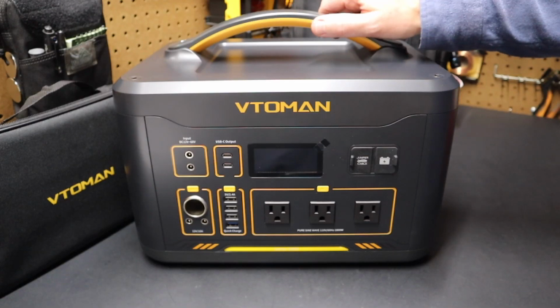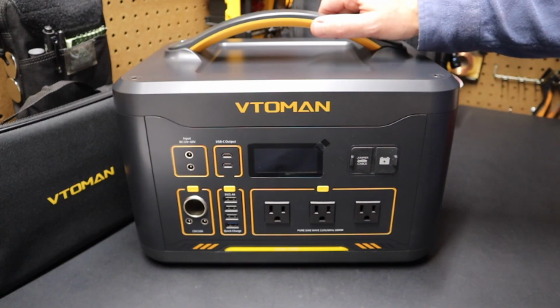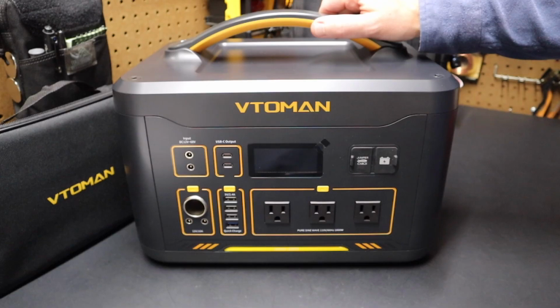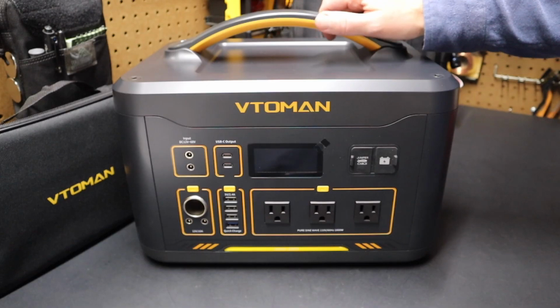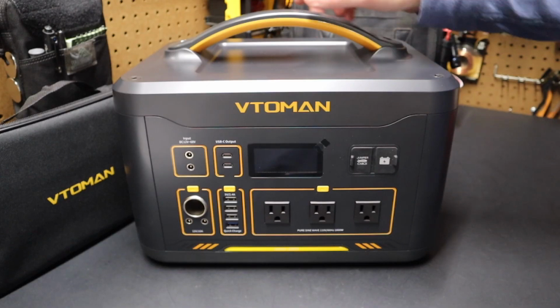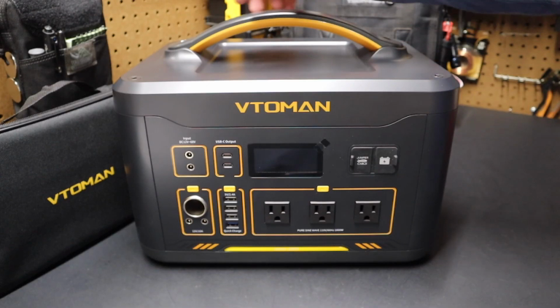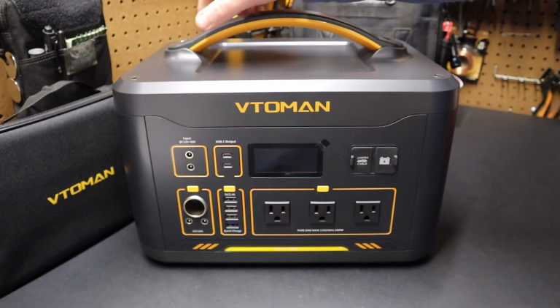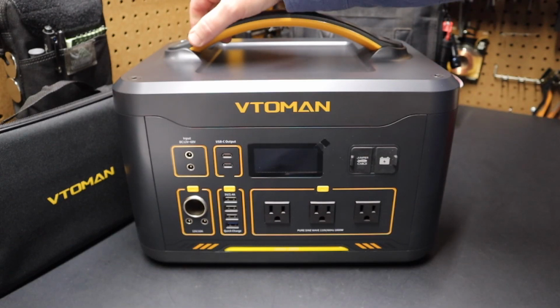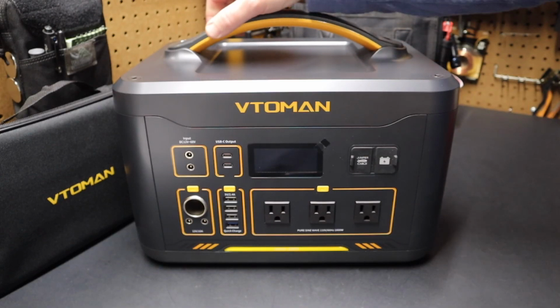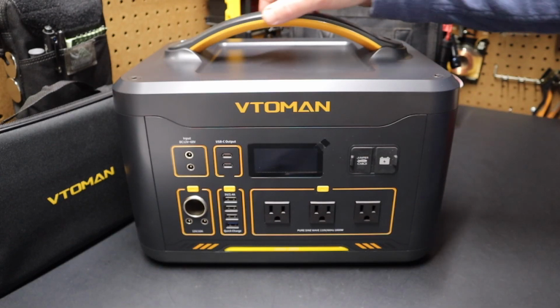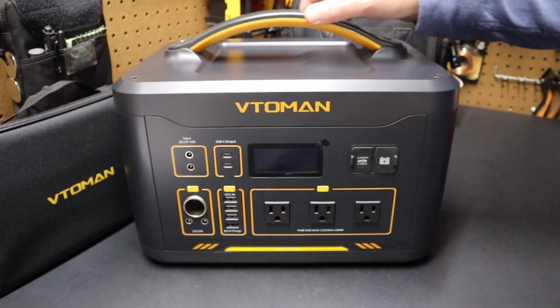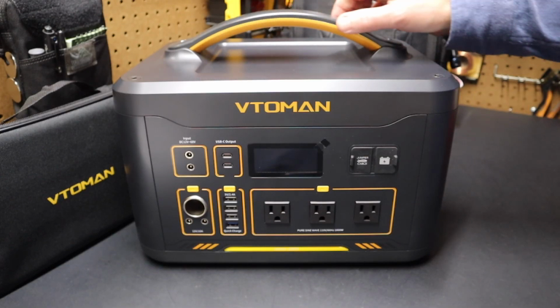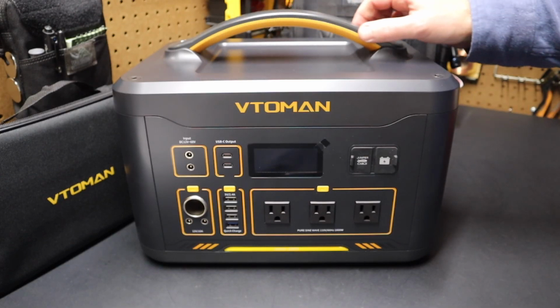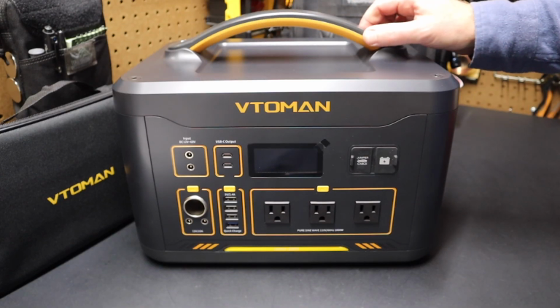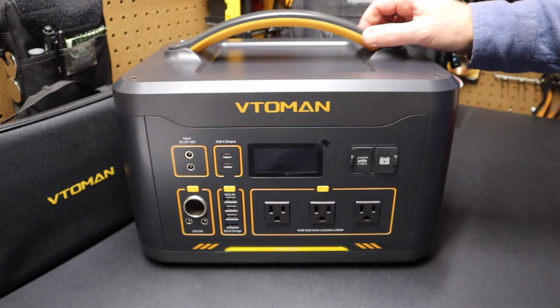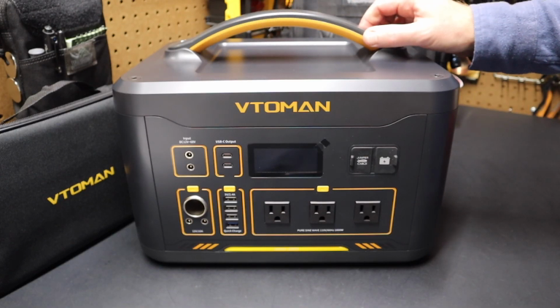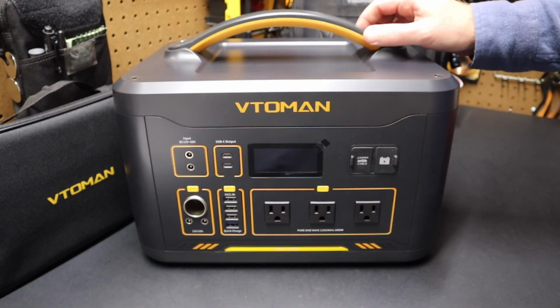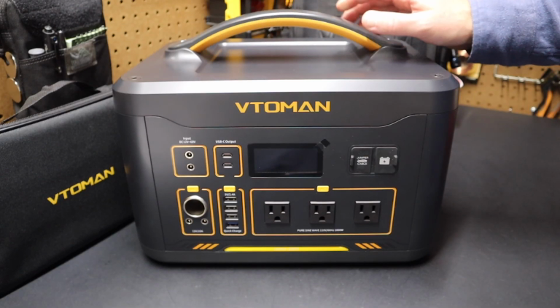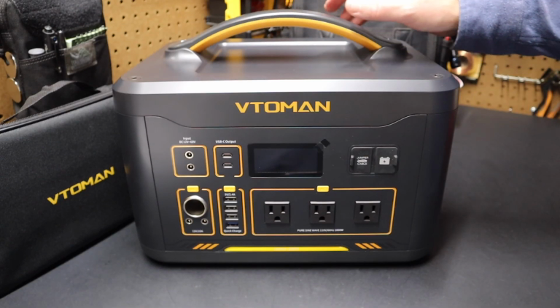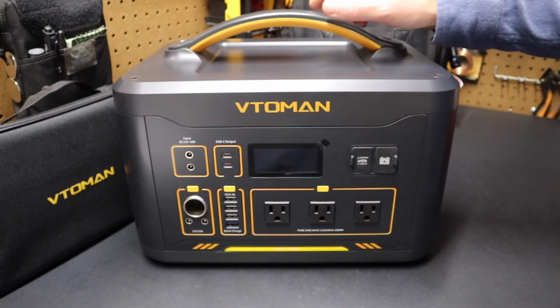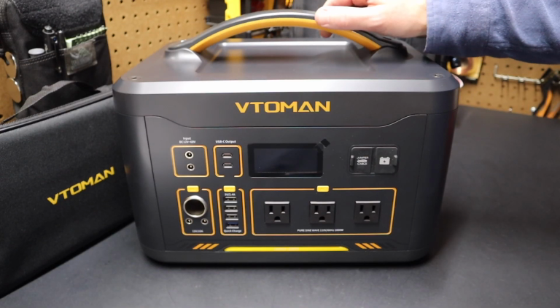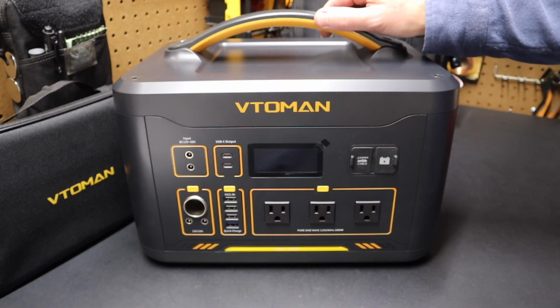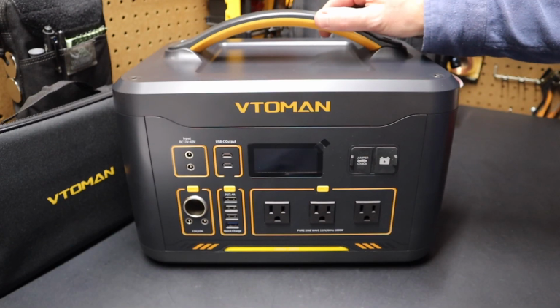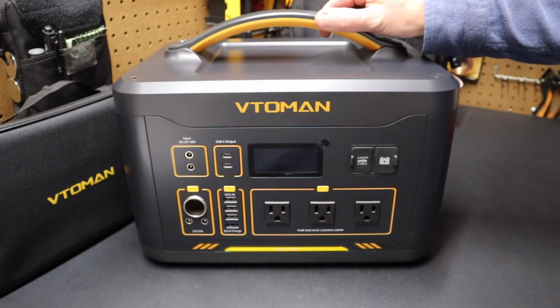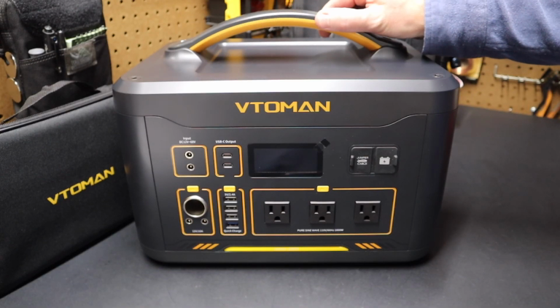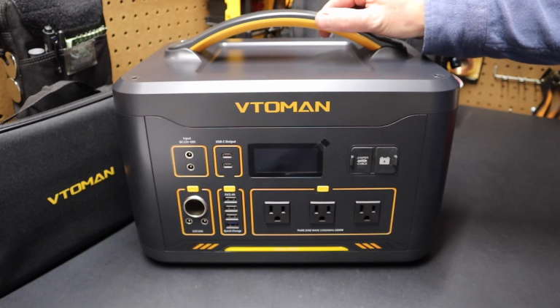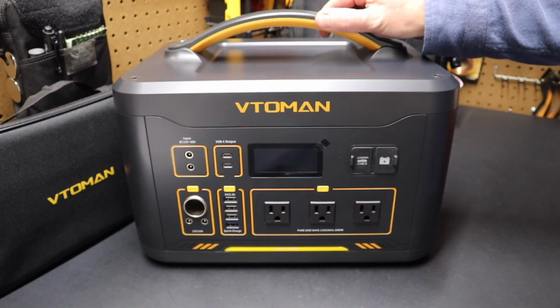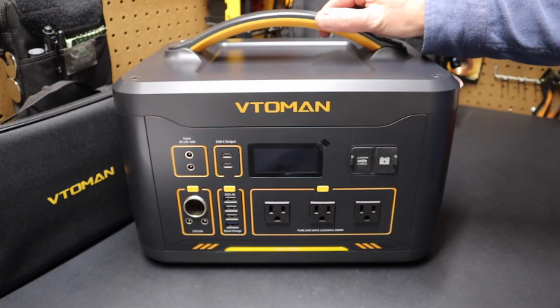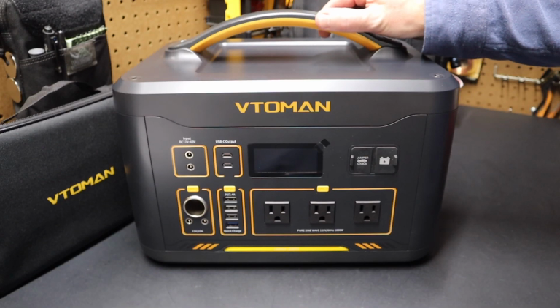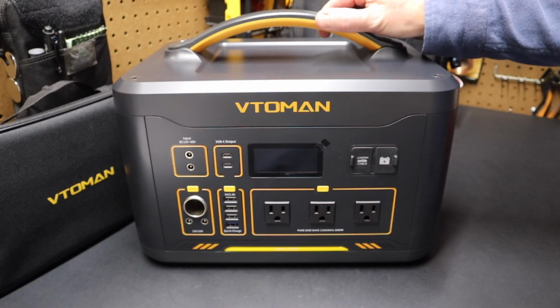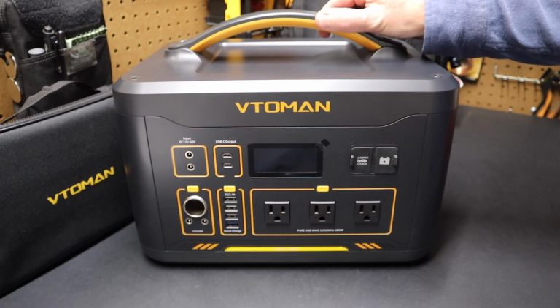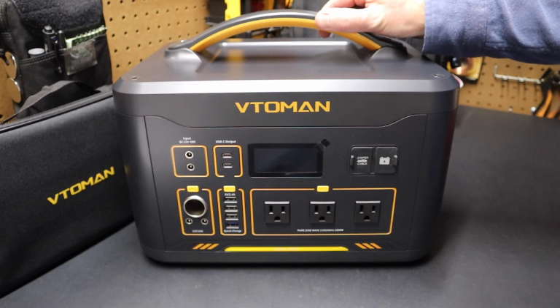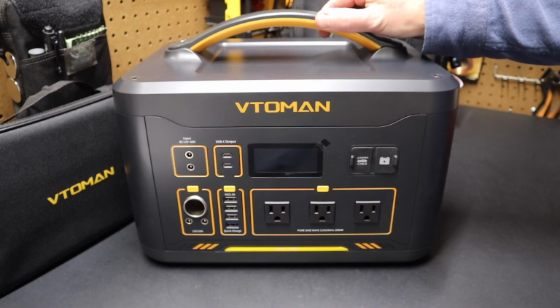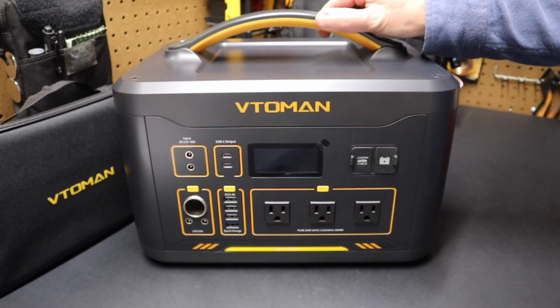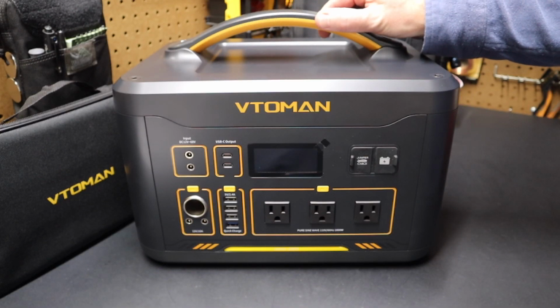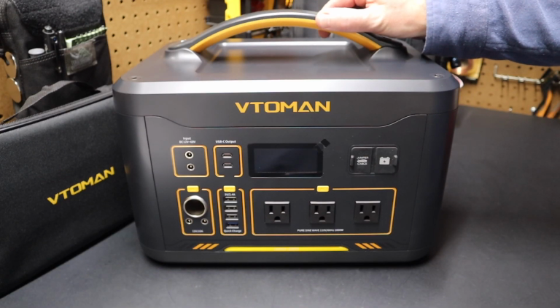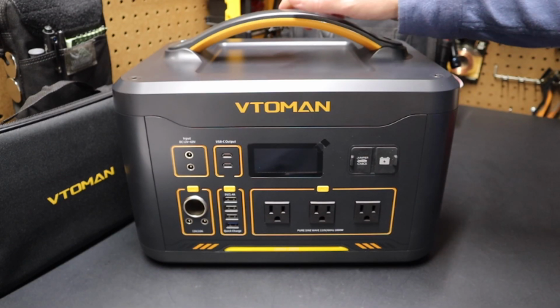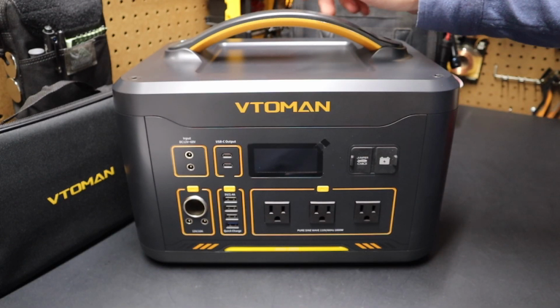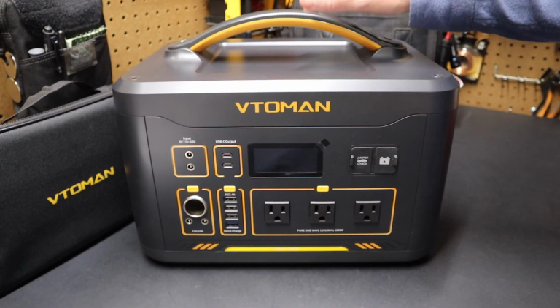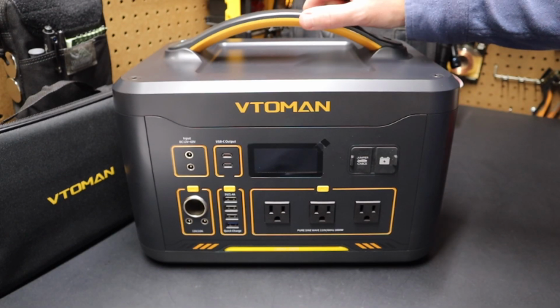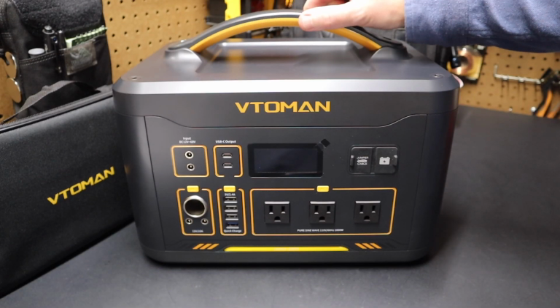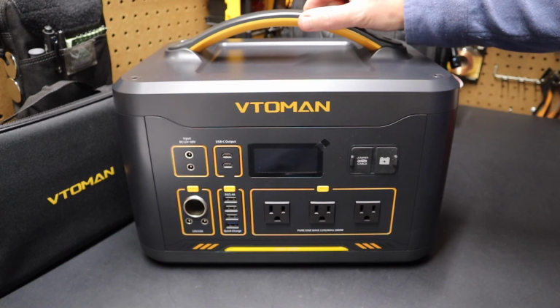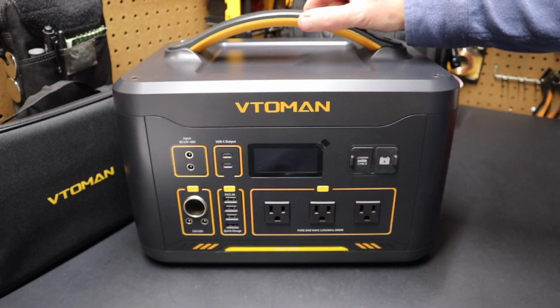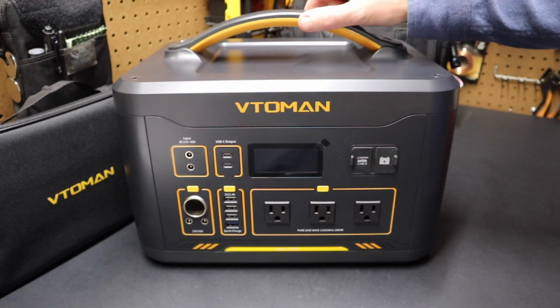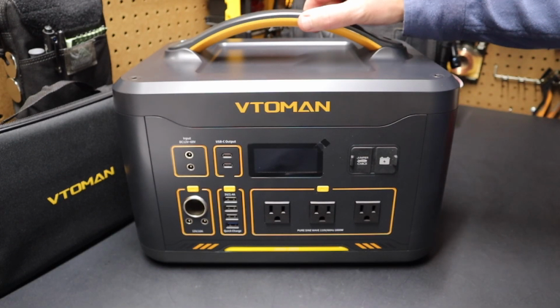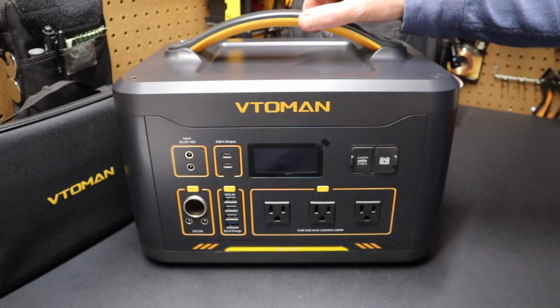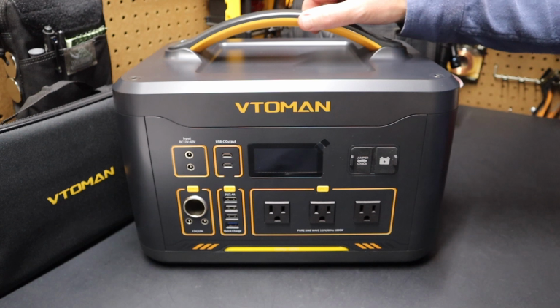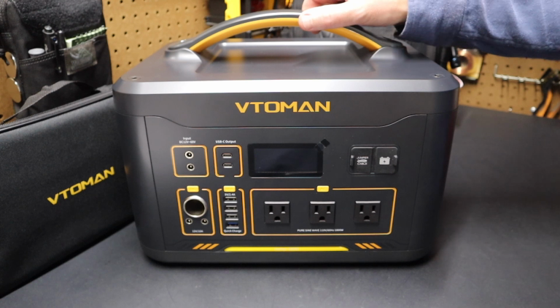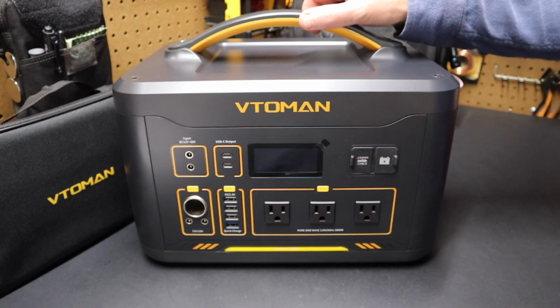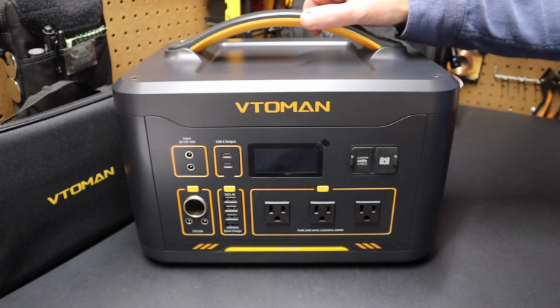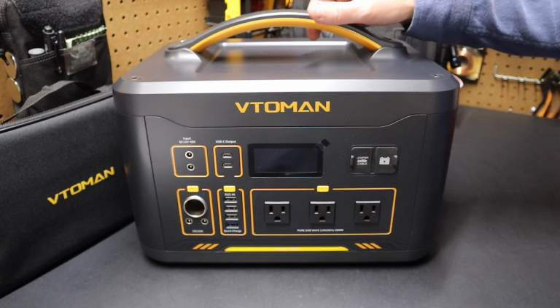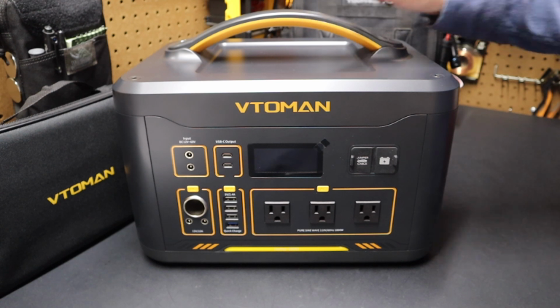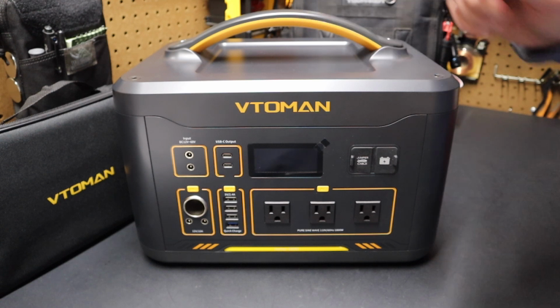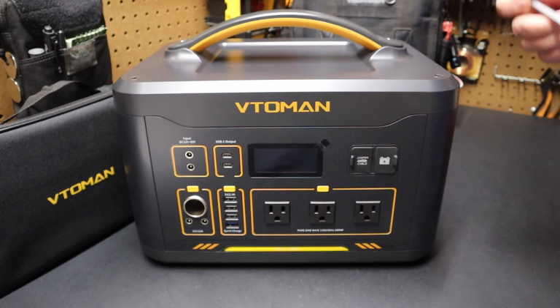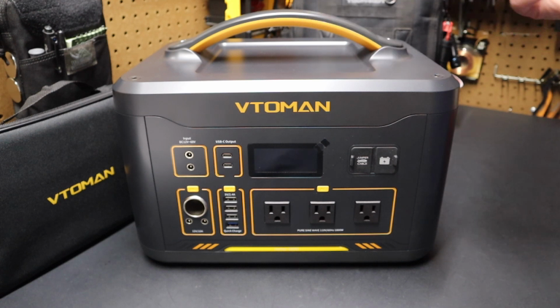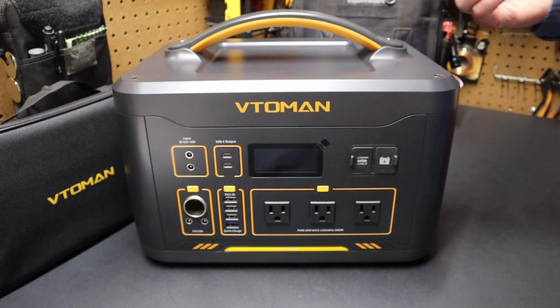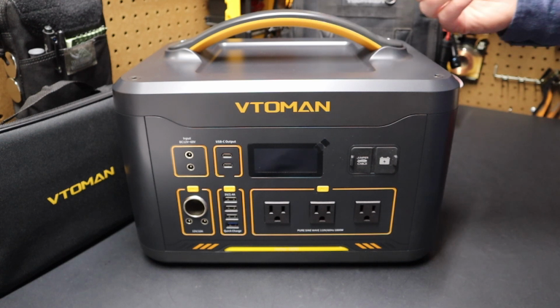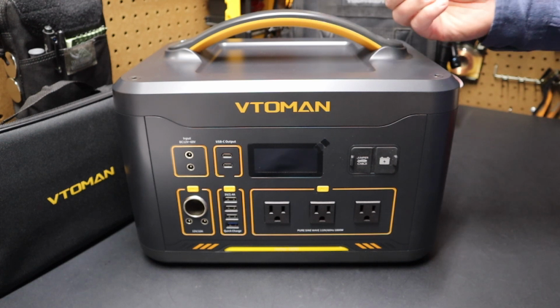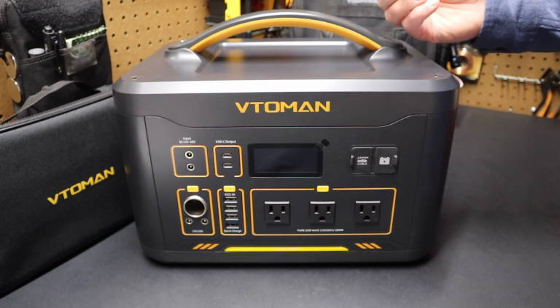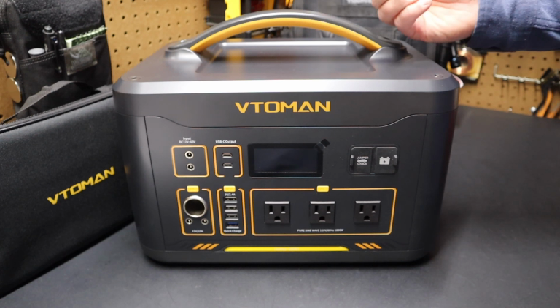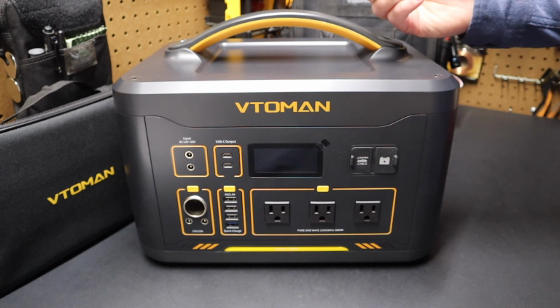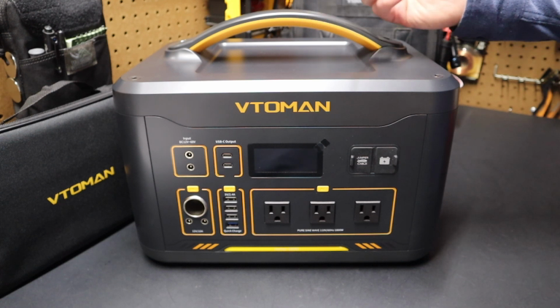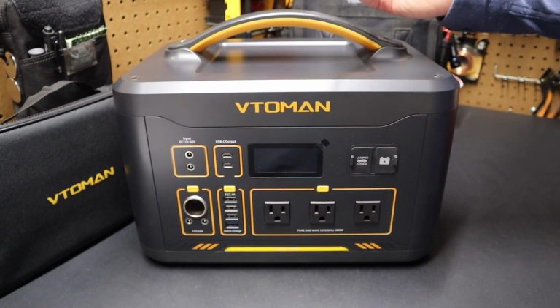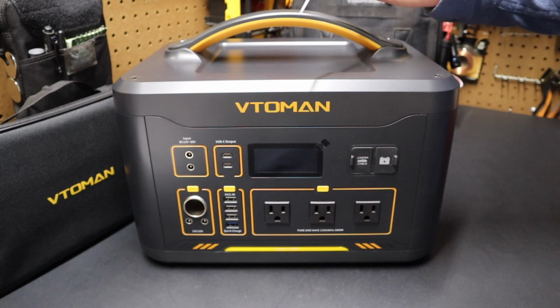Here's the unit. You can see it has a handle on top. They also have one without a handle that's stackable, but I wanted one with a handle that was grab and go. Let's take a quick look at the front of this.